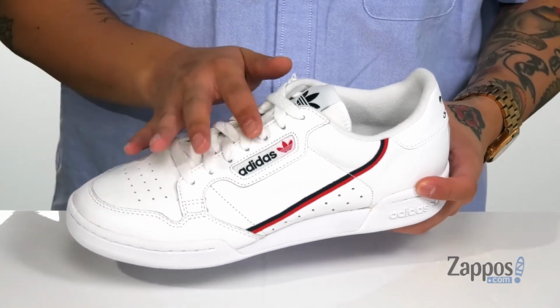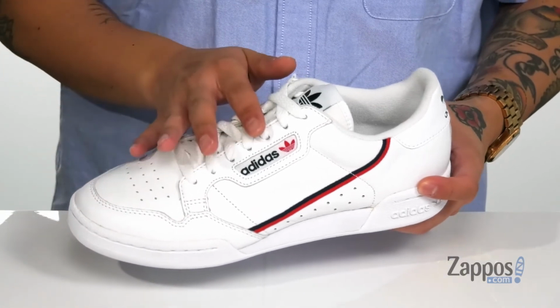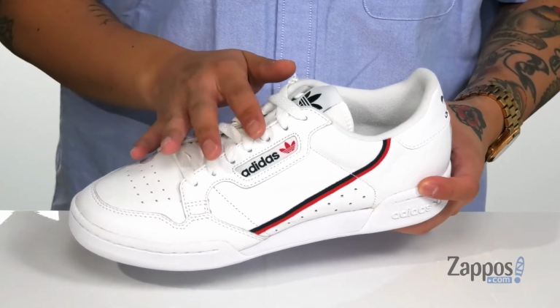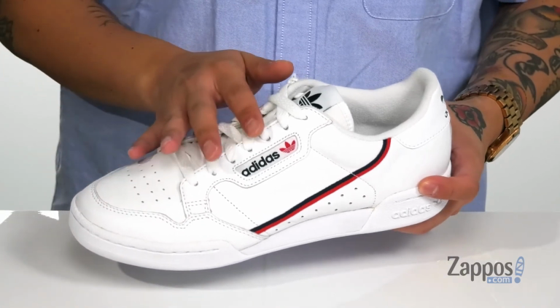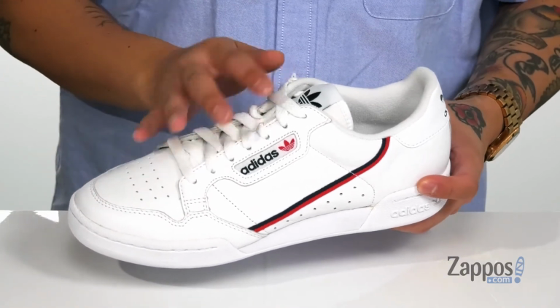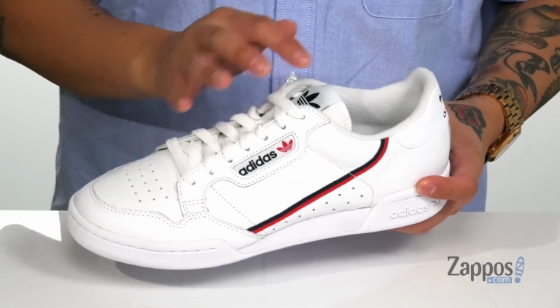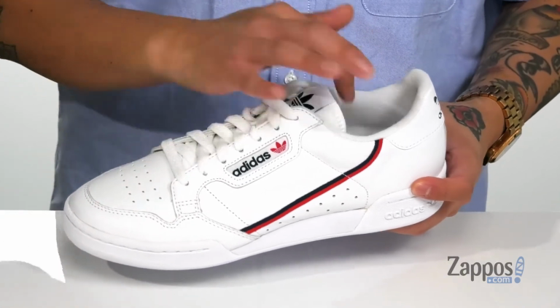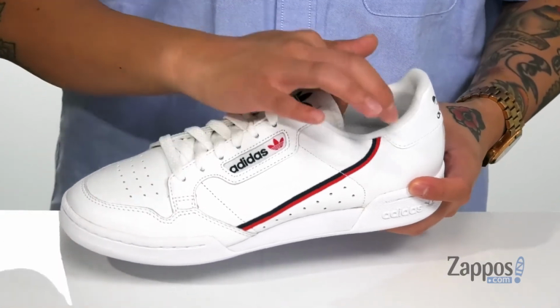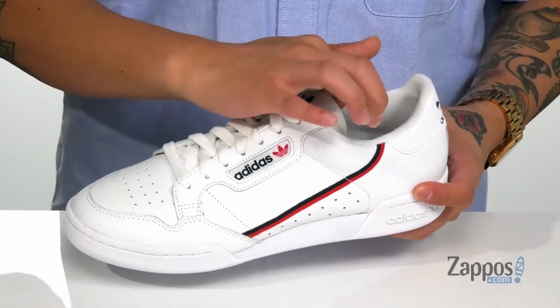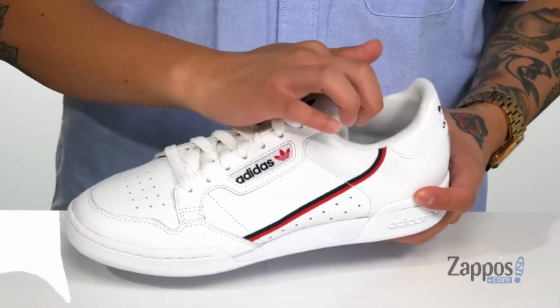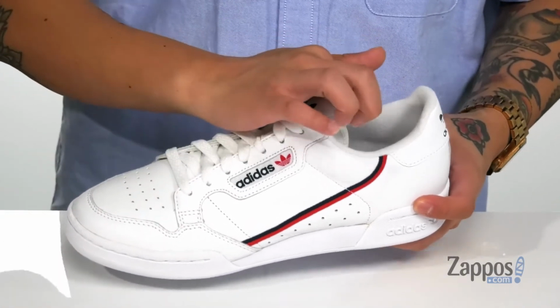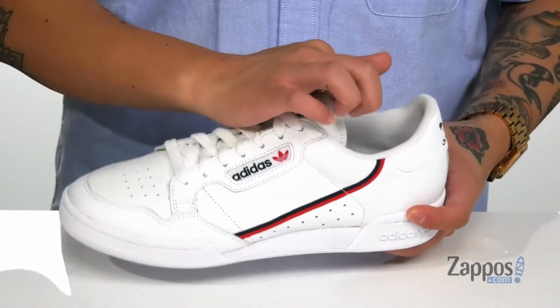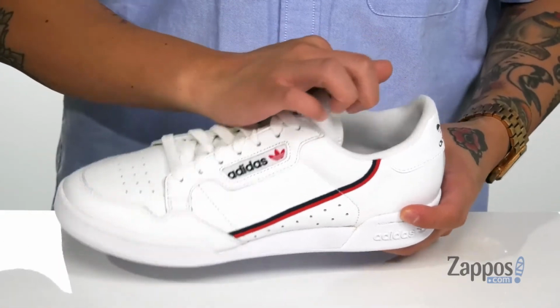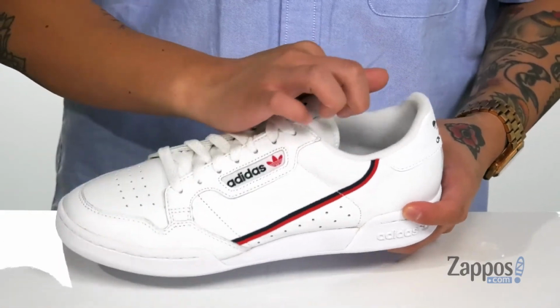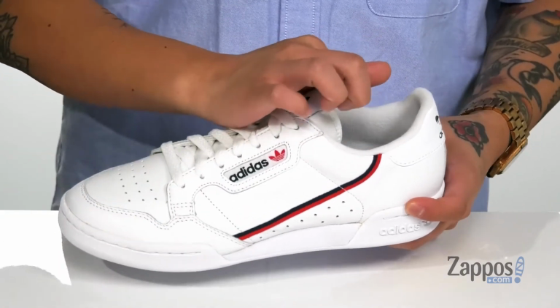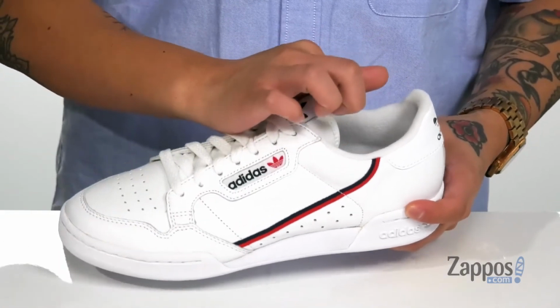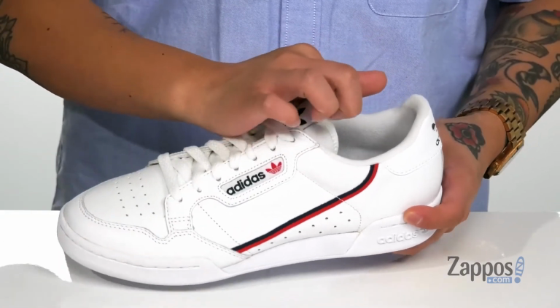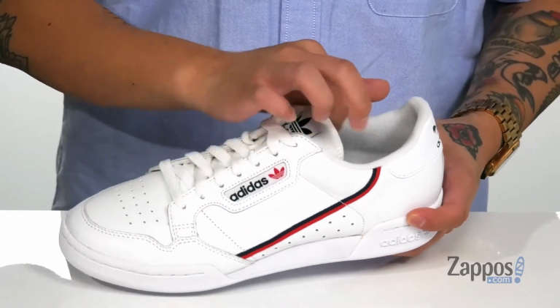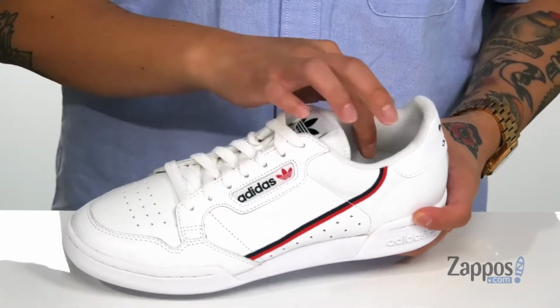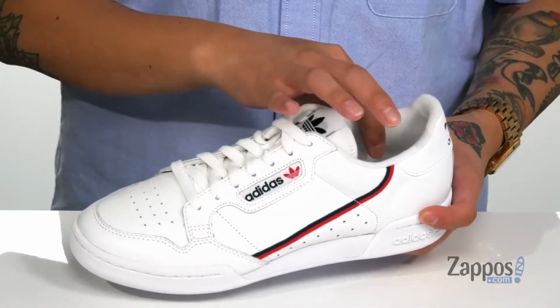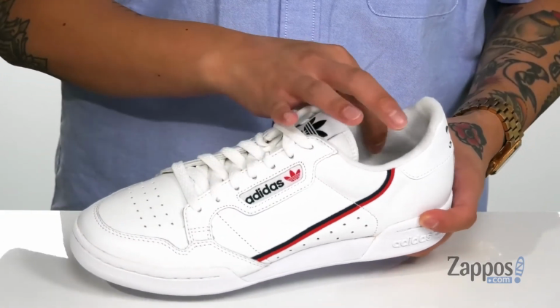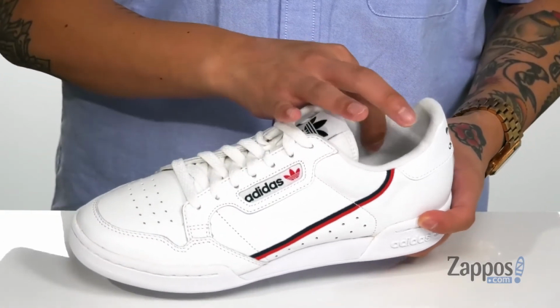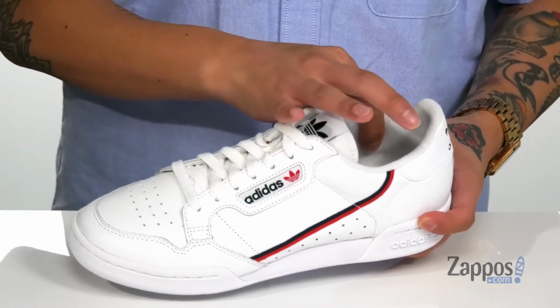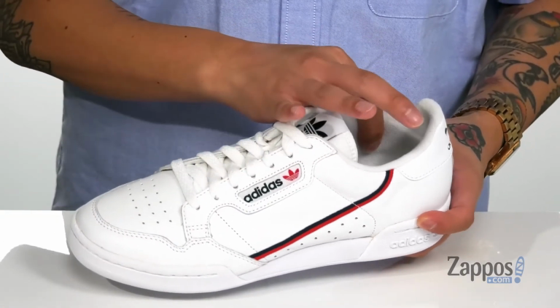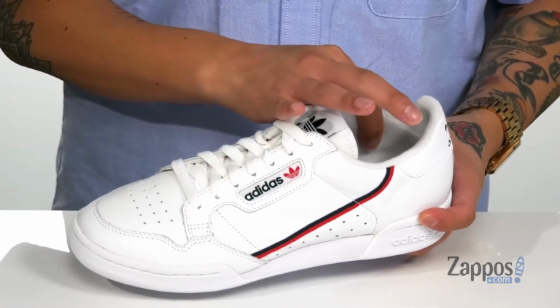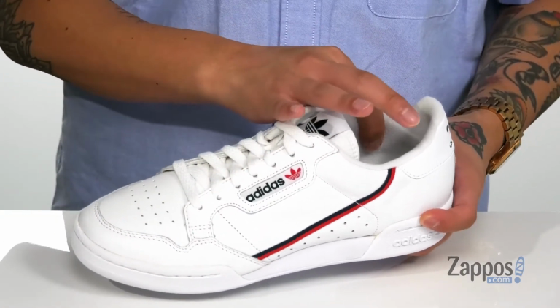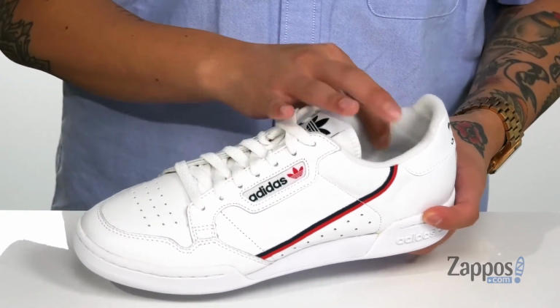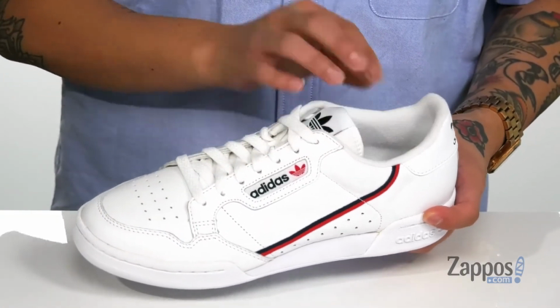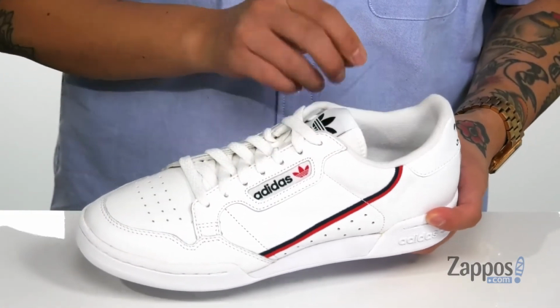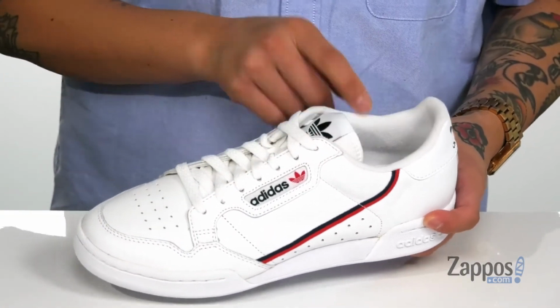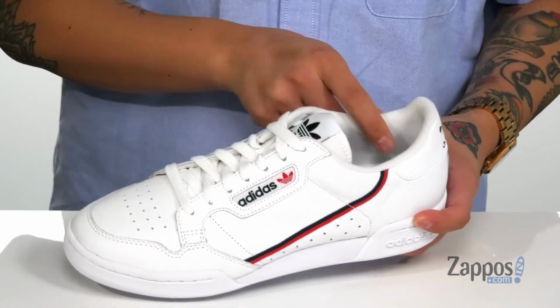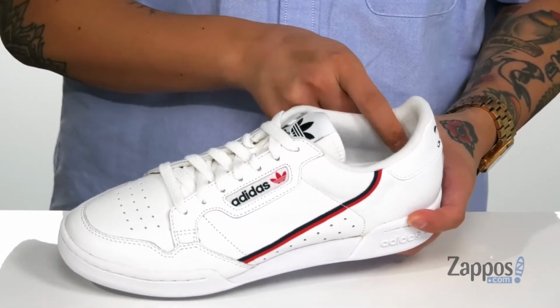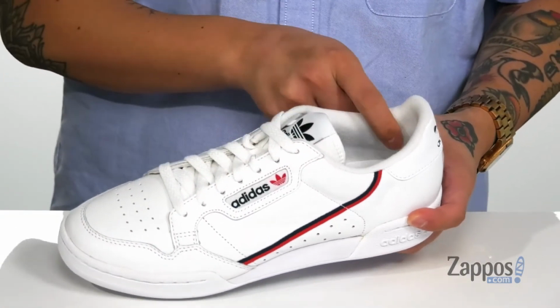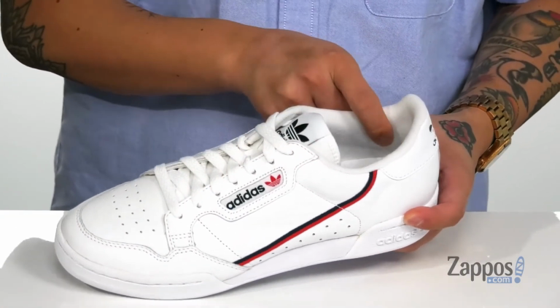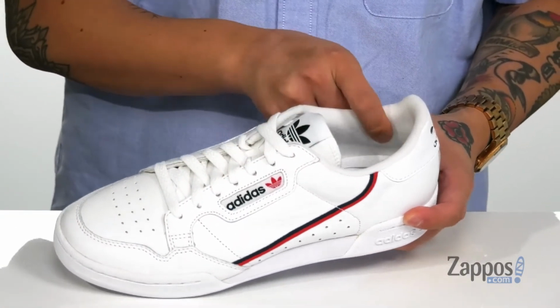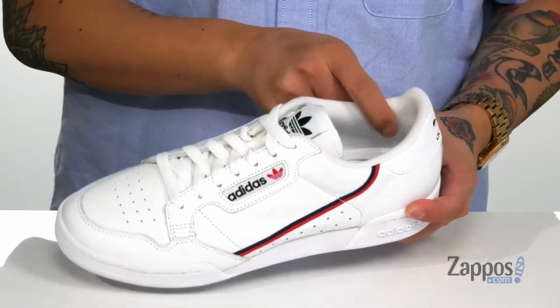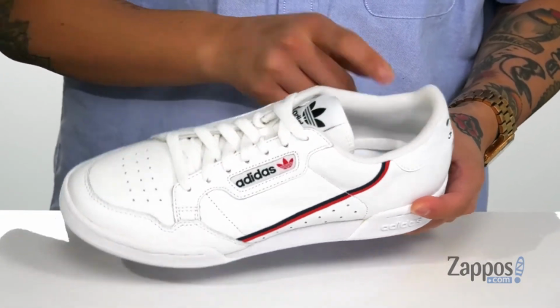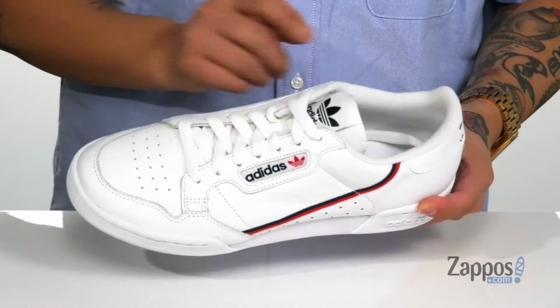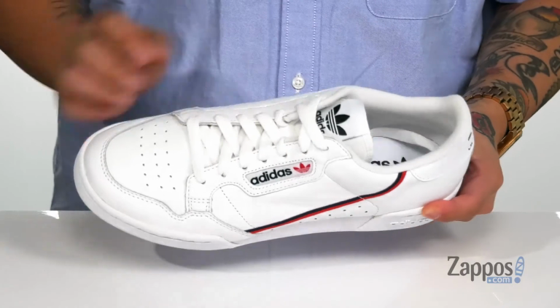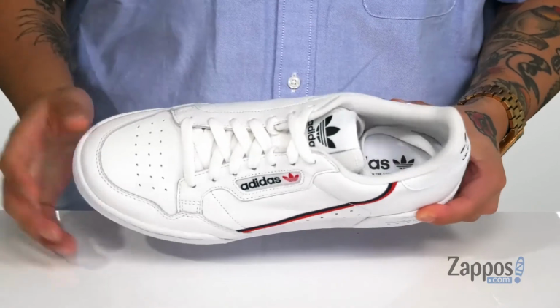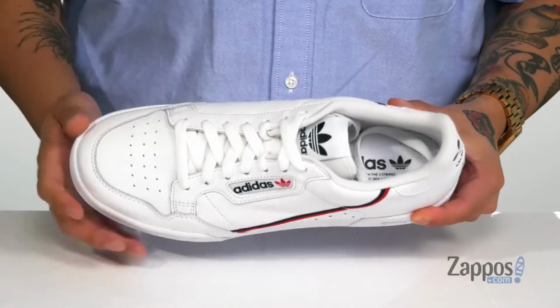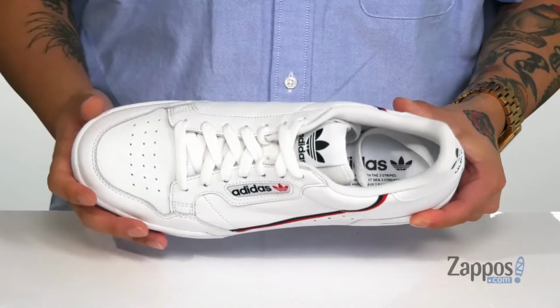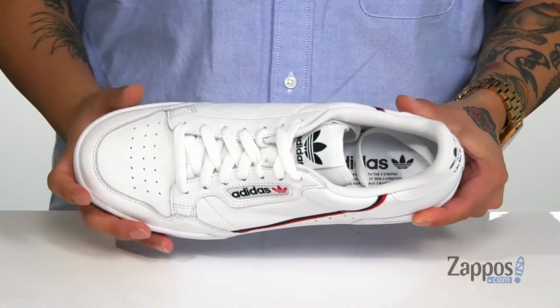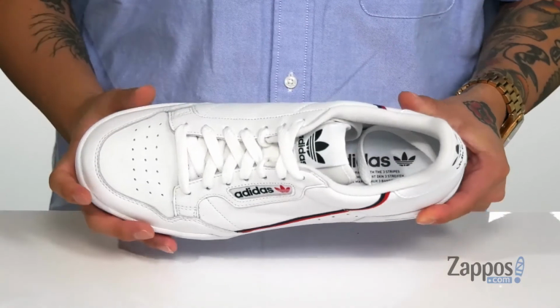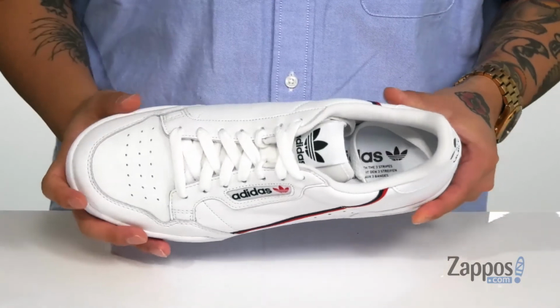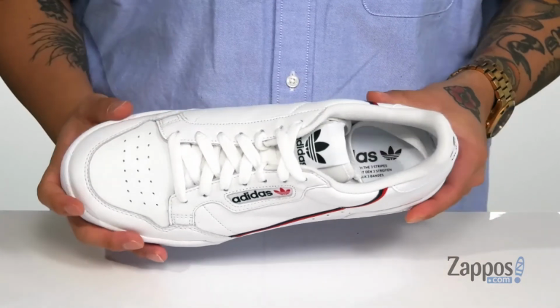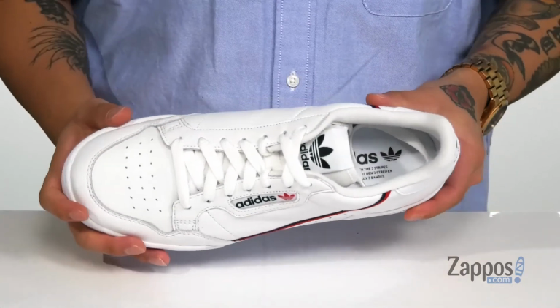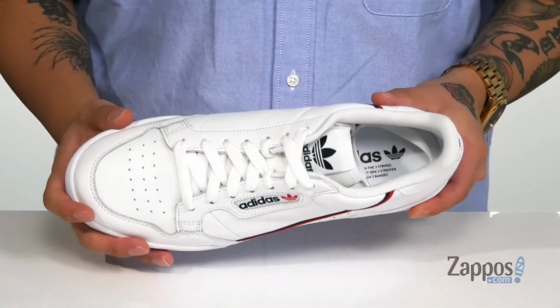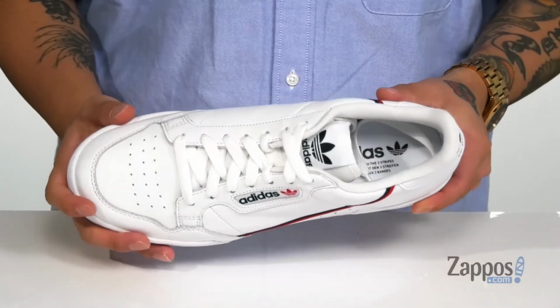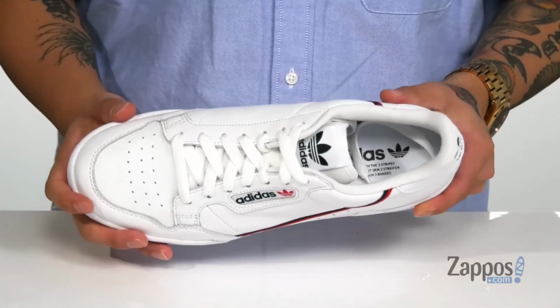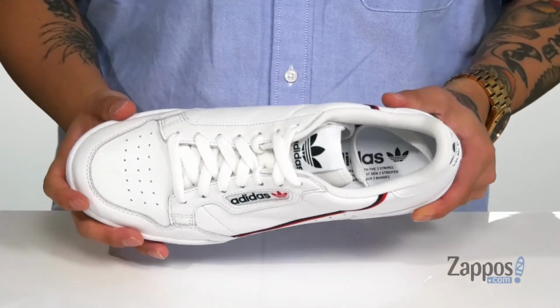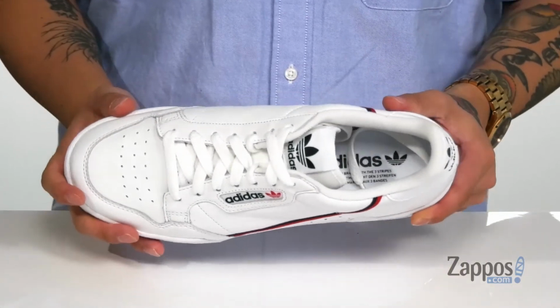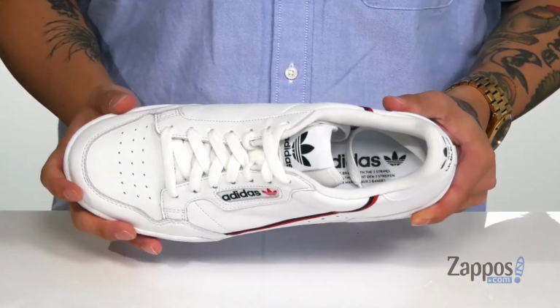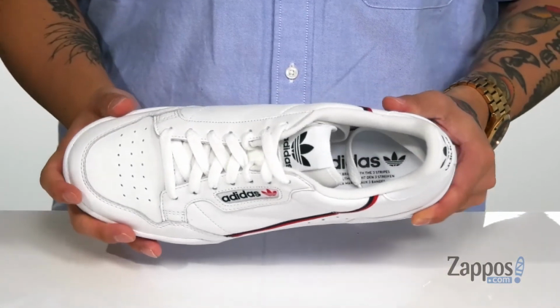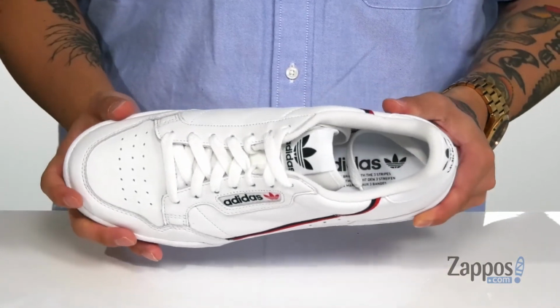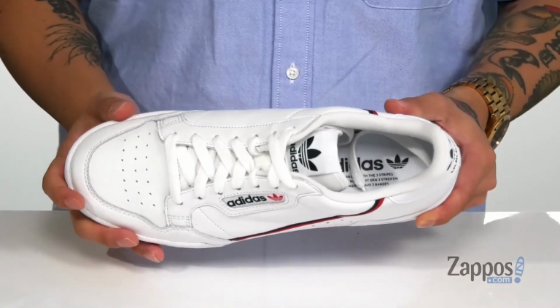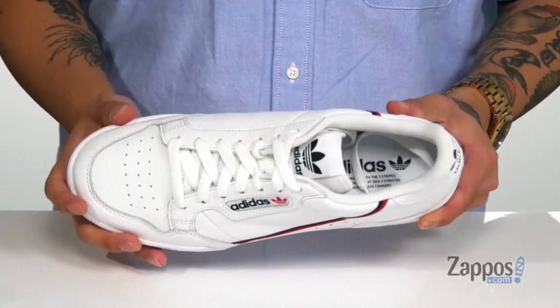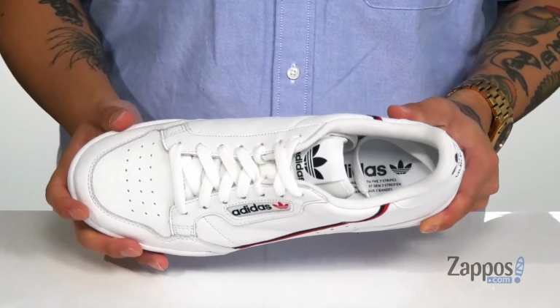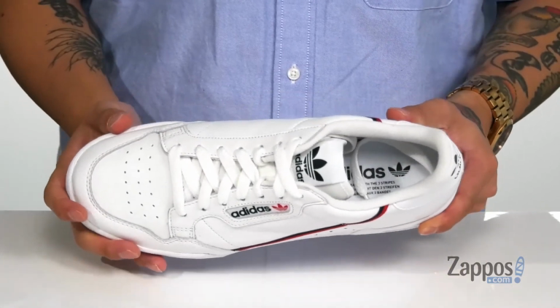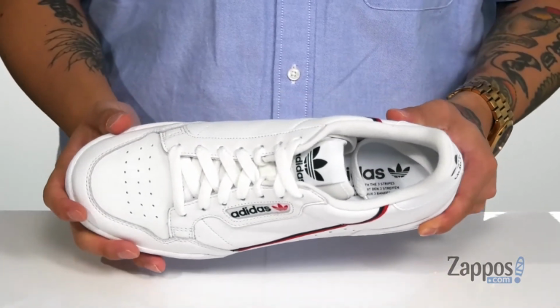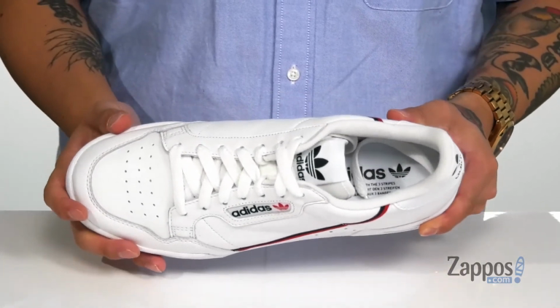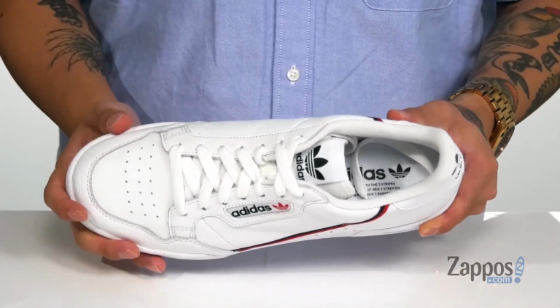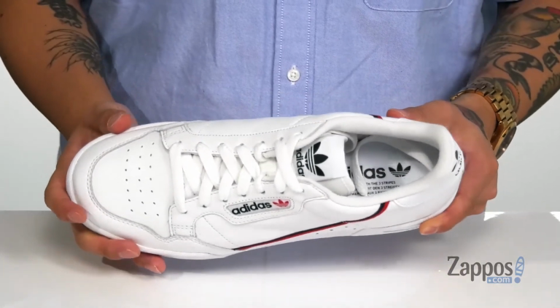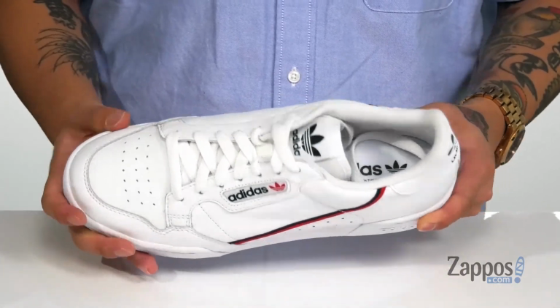A traditional lace design along with padding on the tongue and collar for added comfort, a soft fabric lining, and a cushioned footbed to keep you comfortable with each and every step.